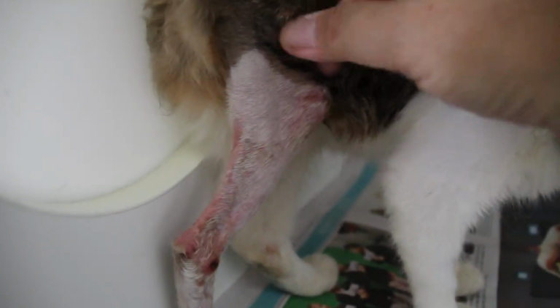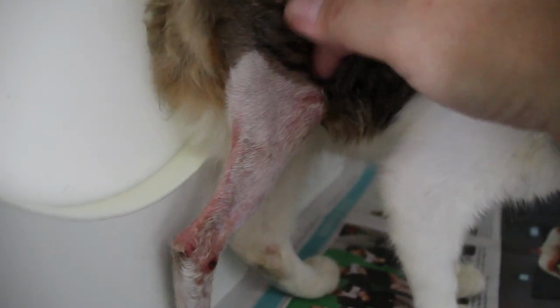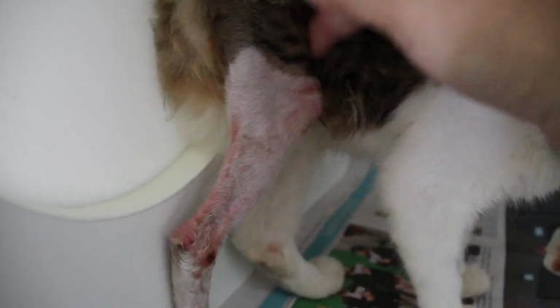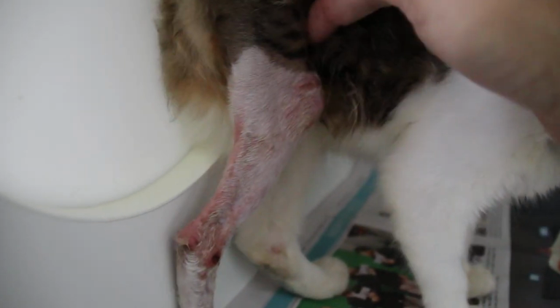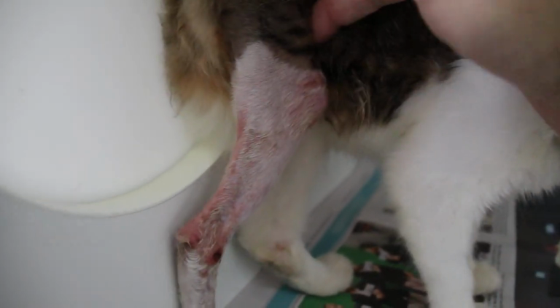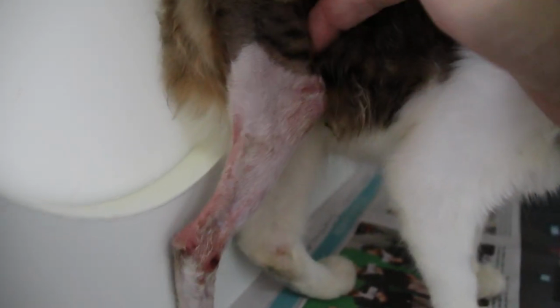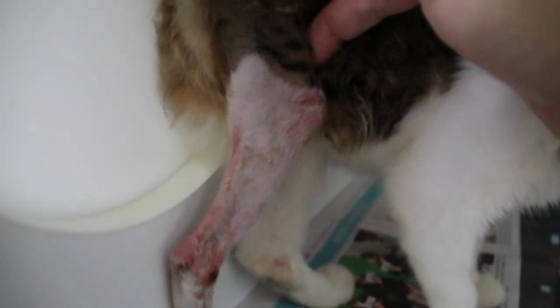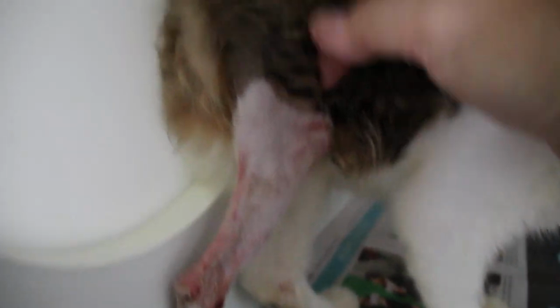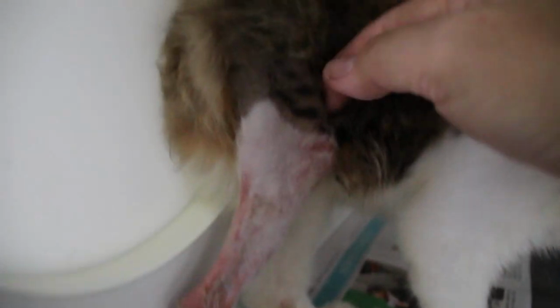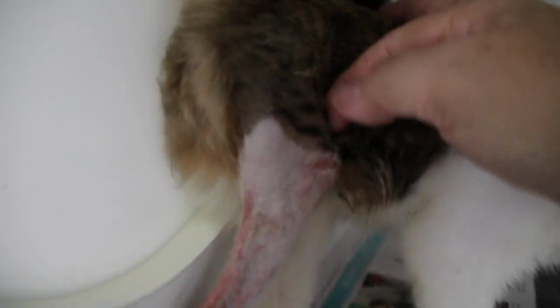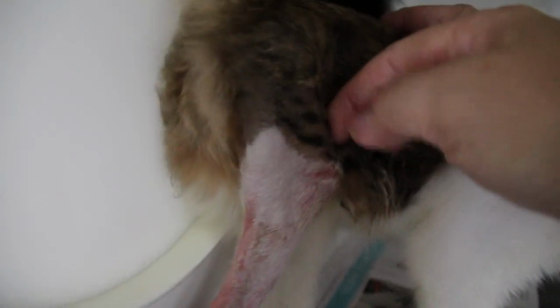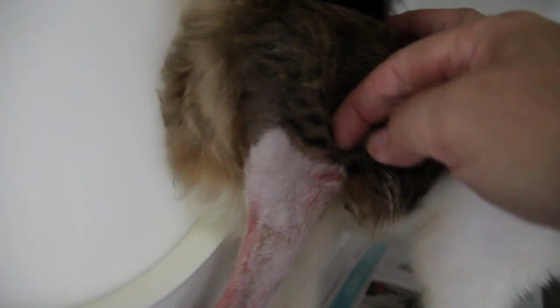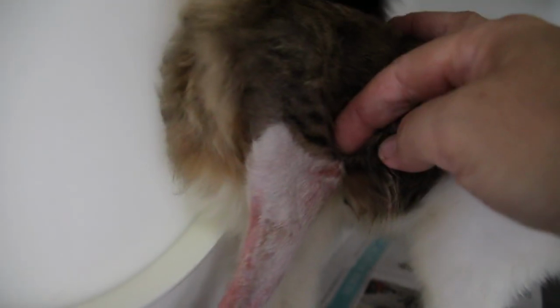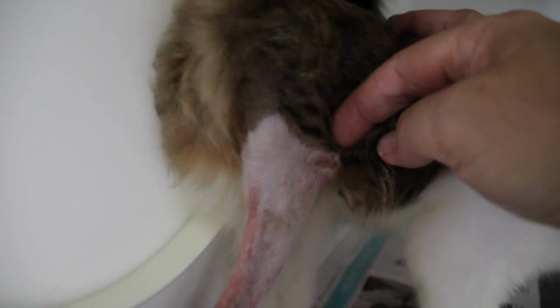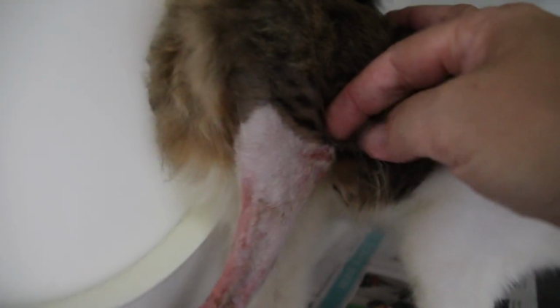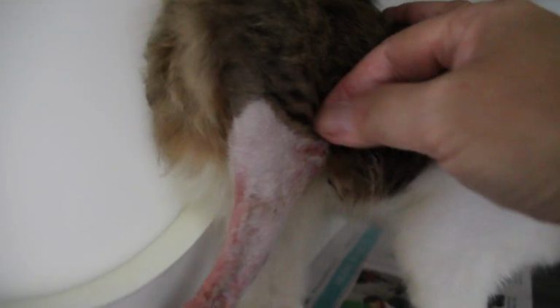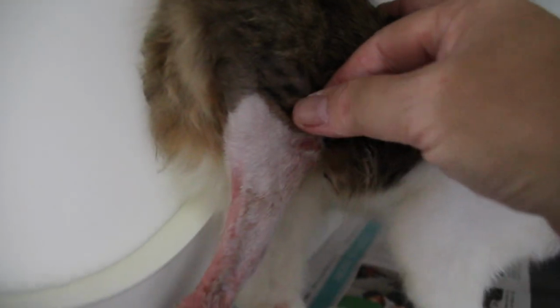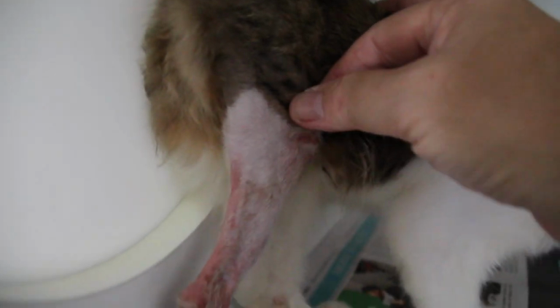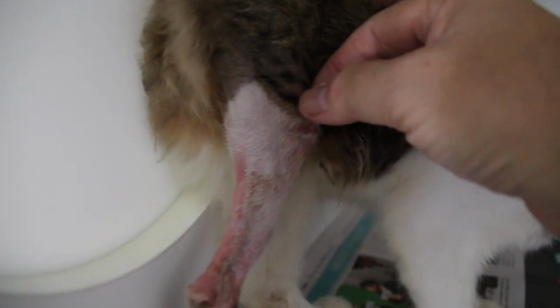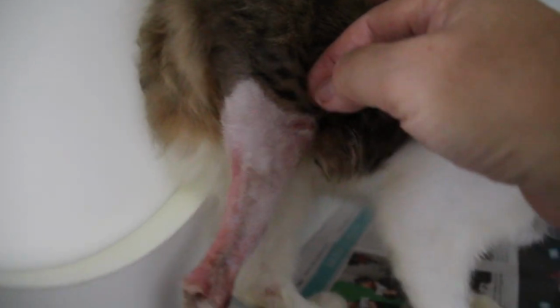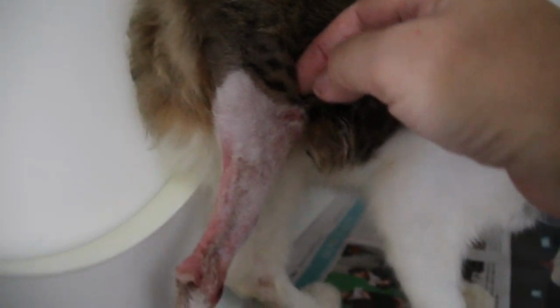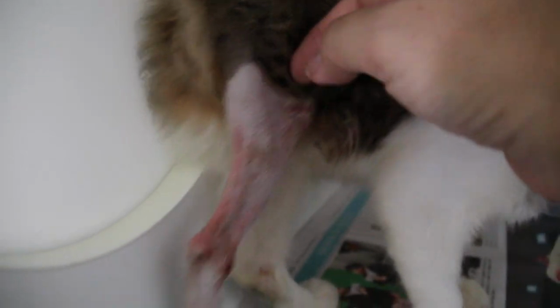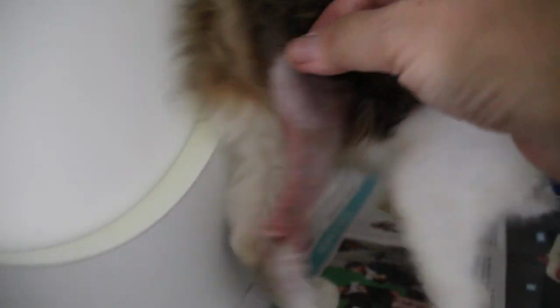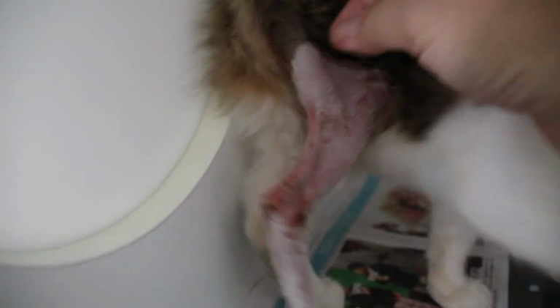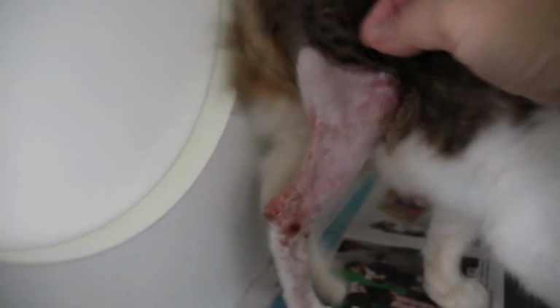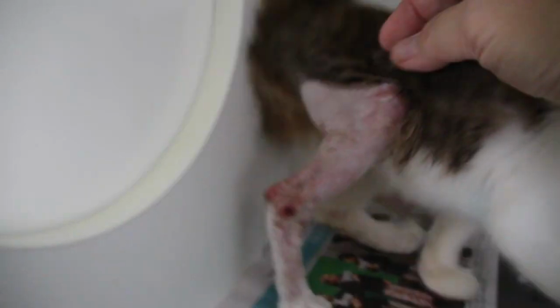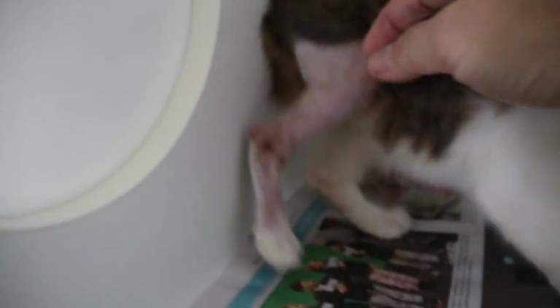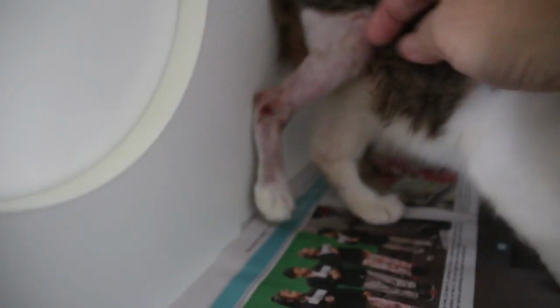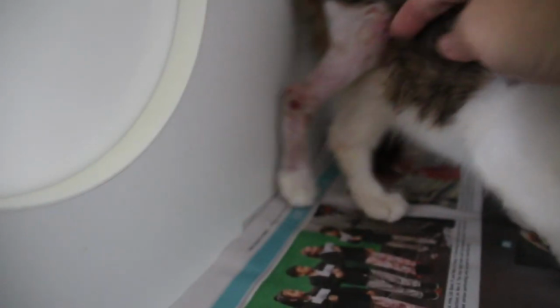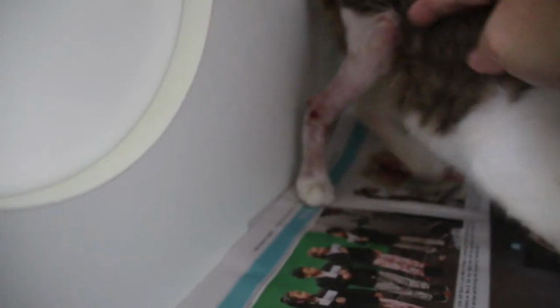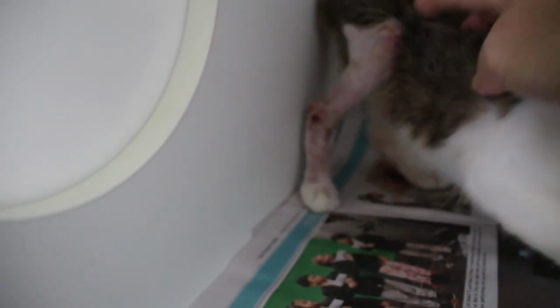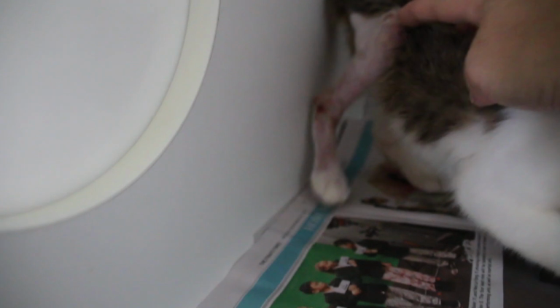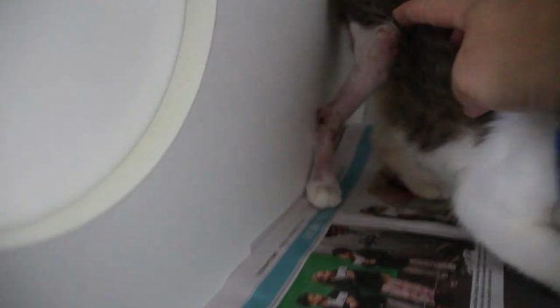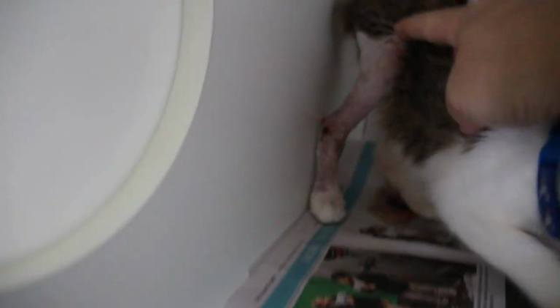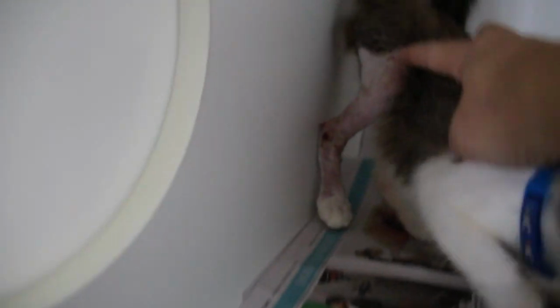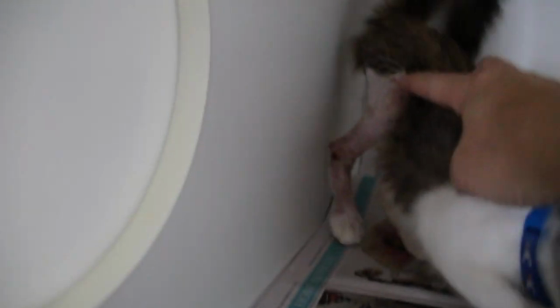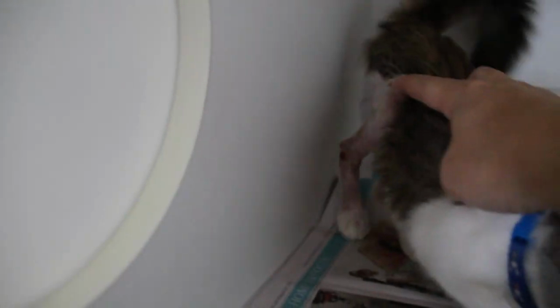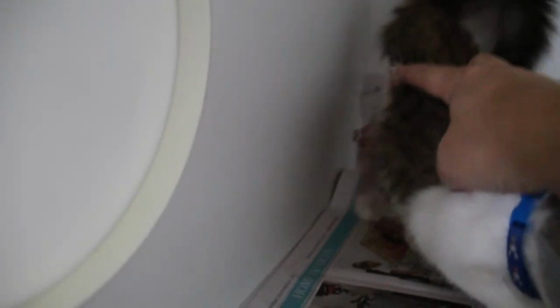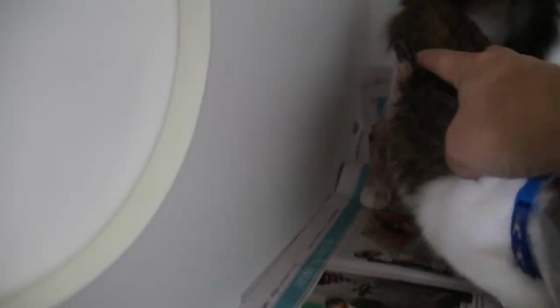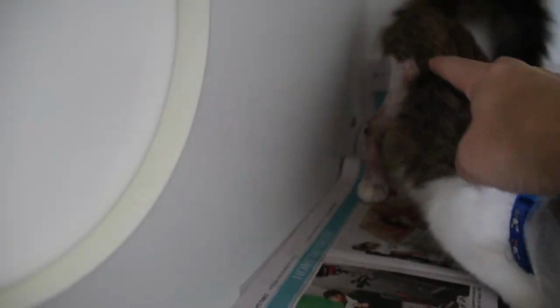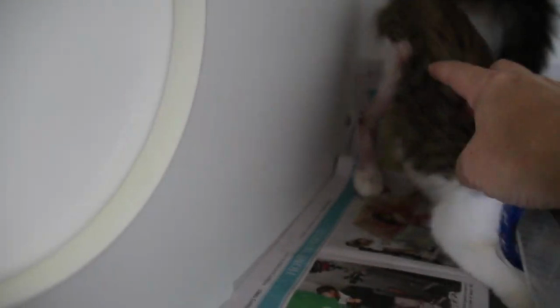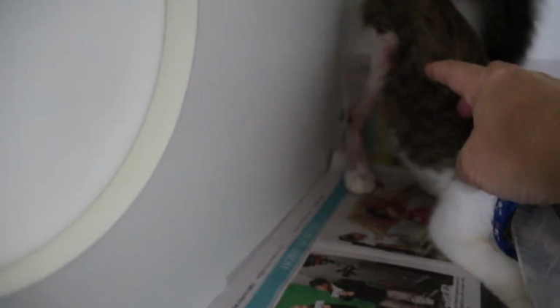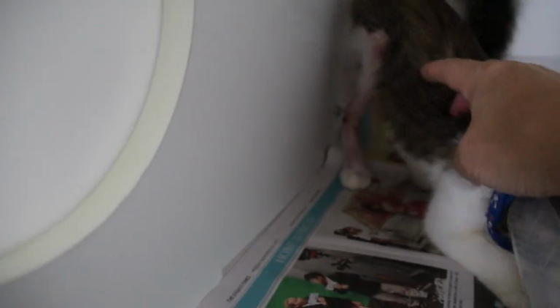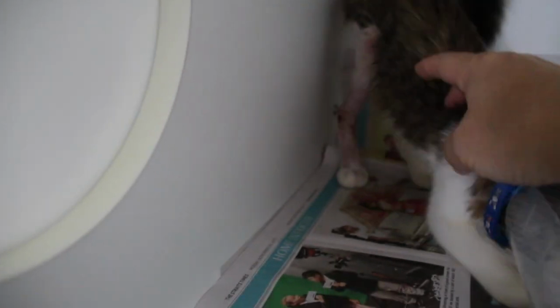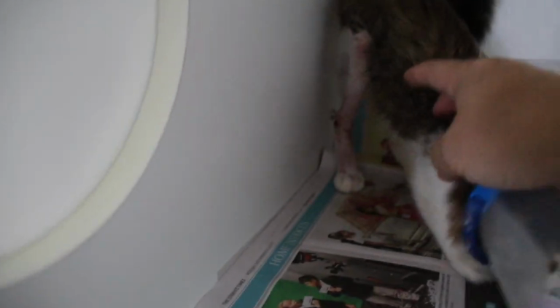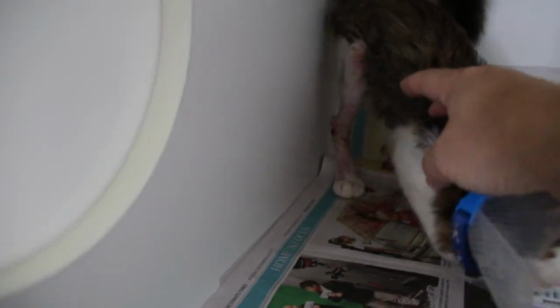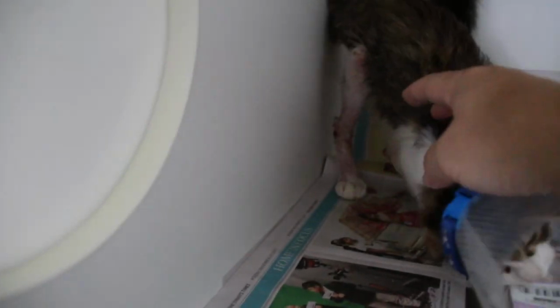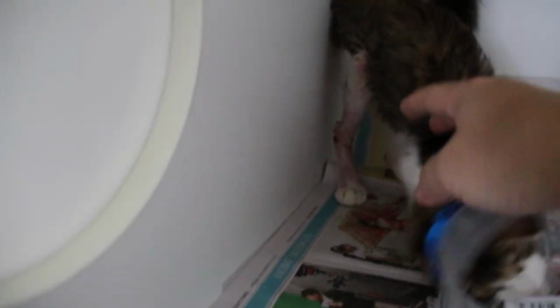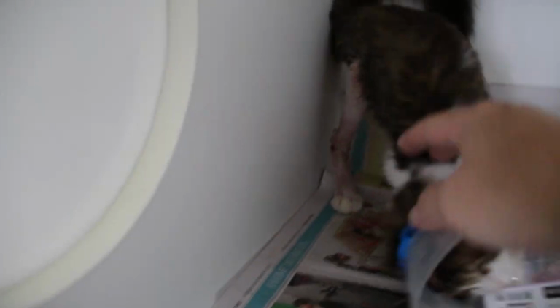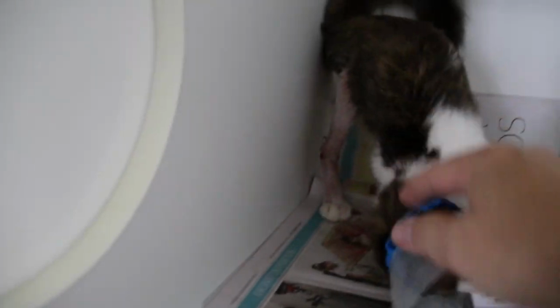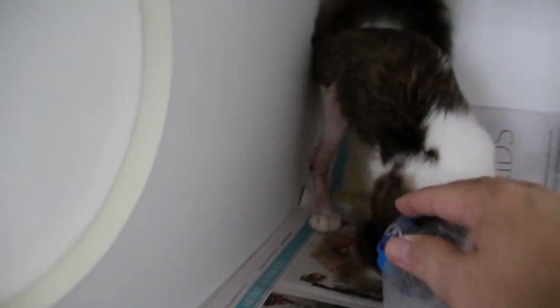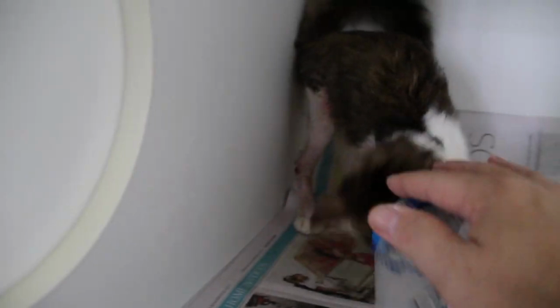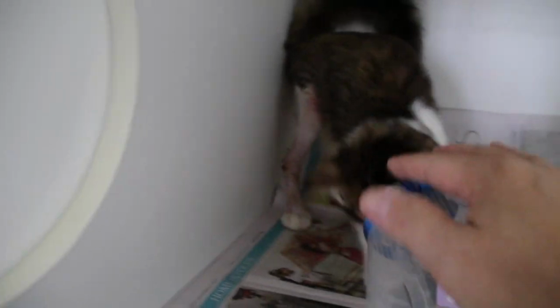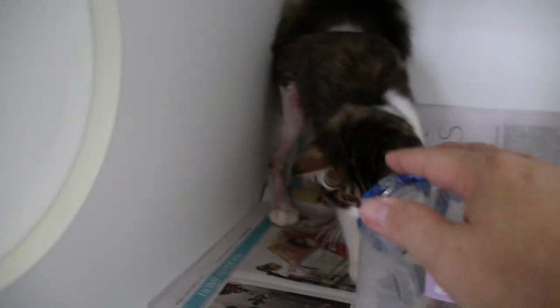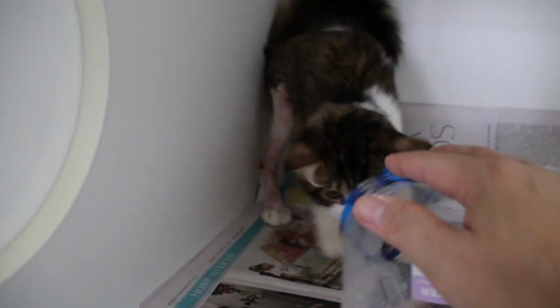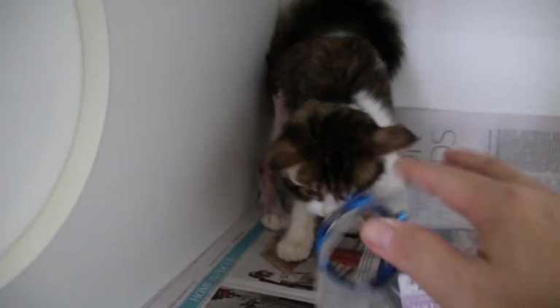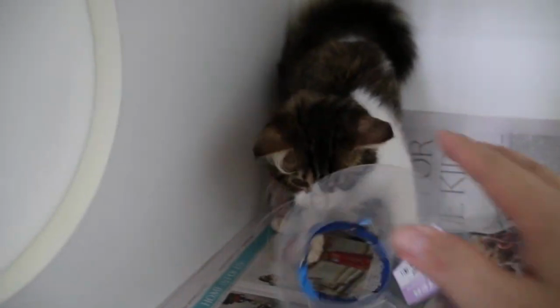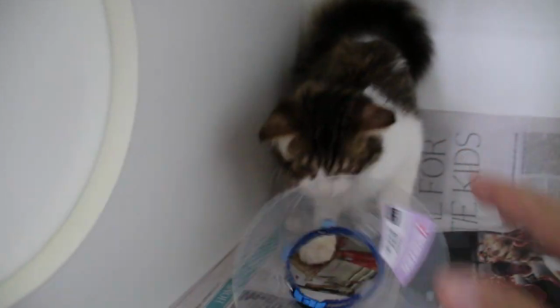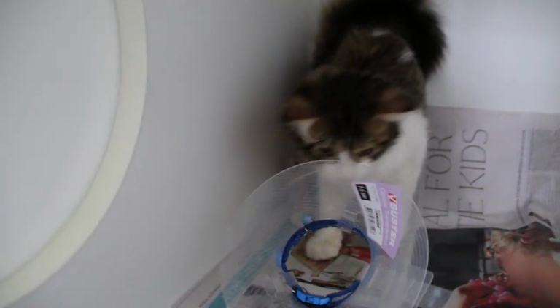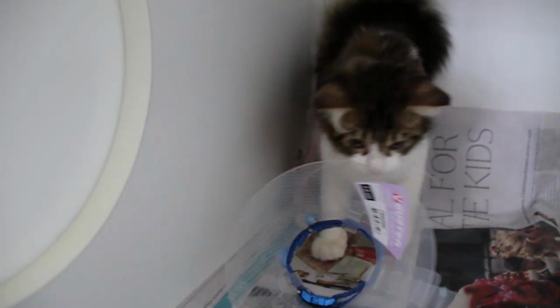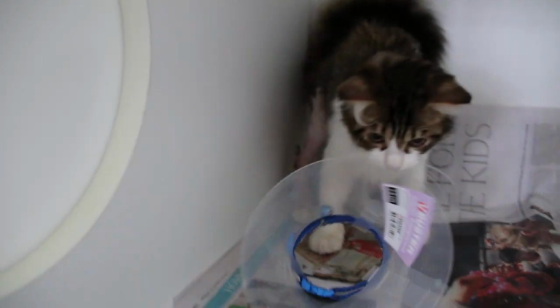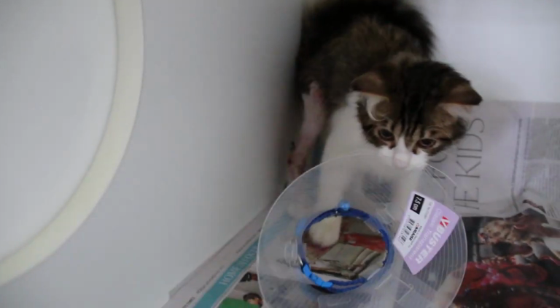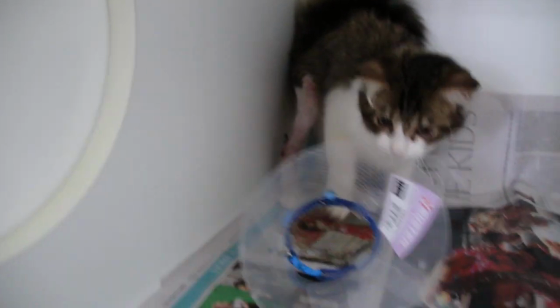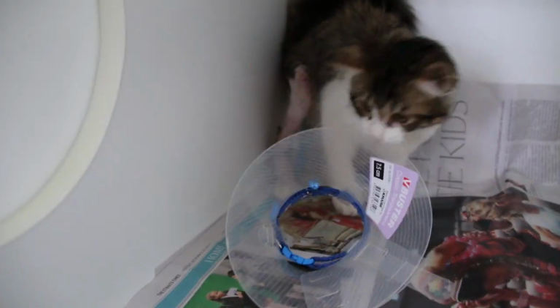The femur fracture was here, quite near to the joint — the knee joint.